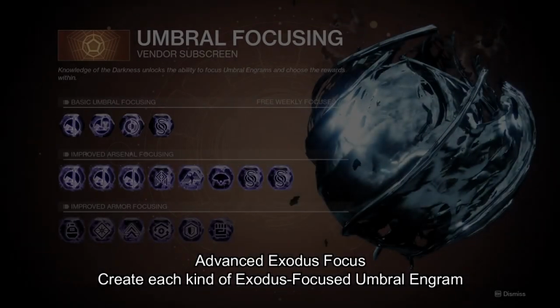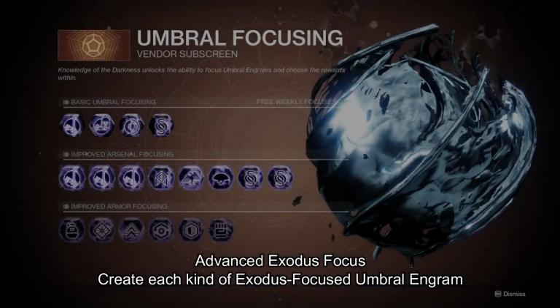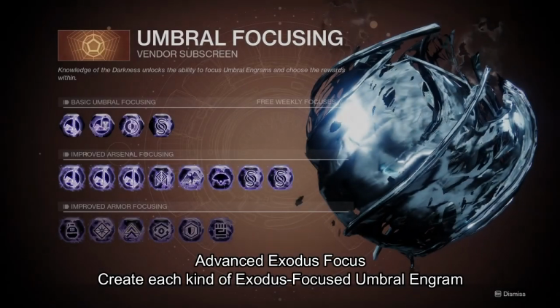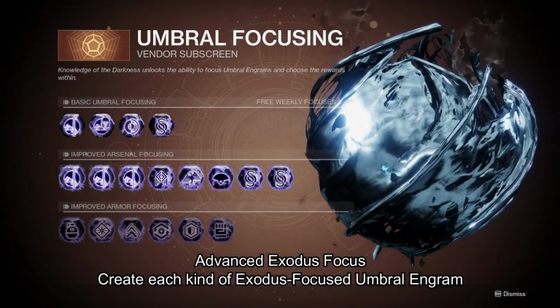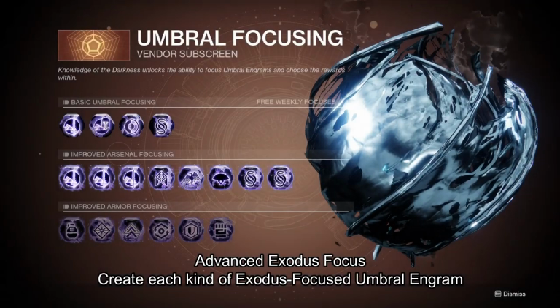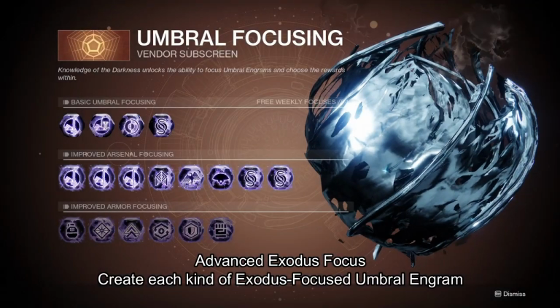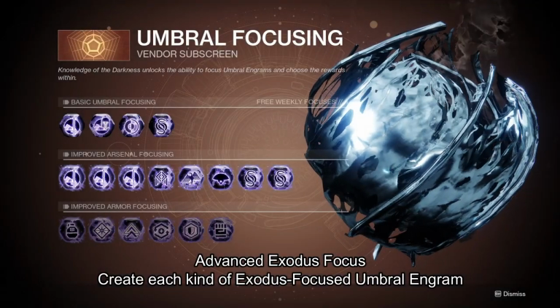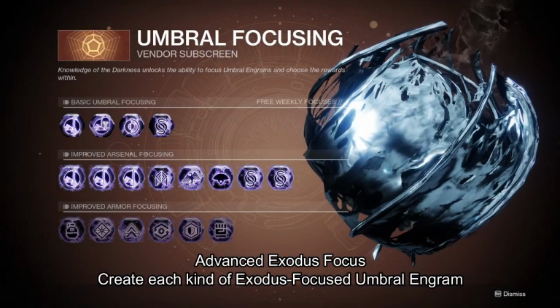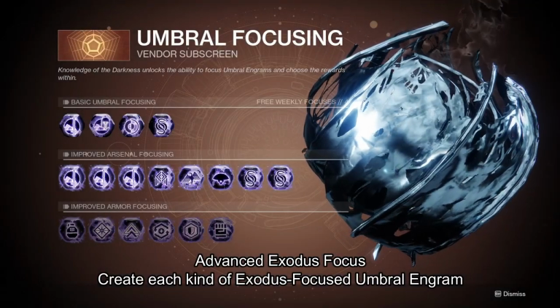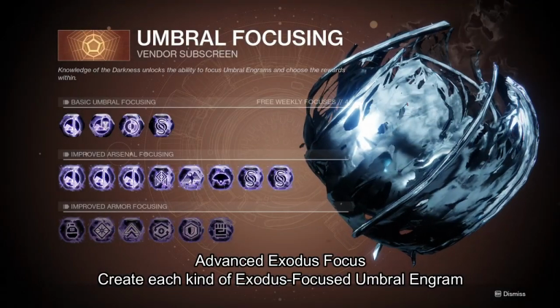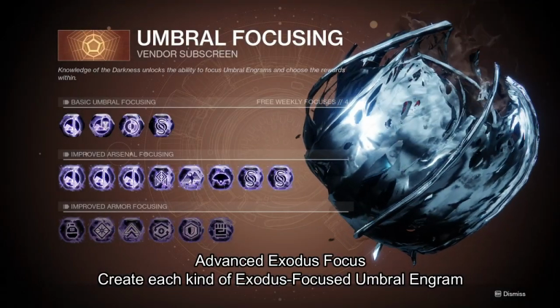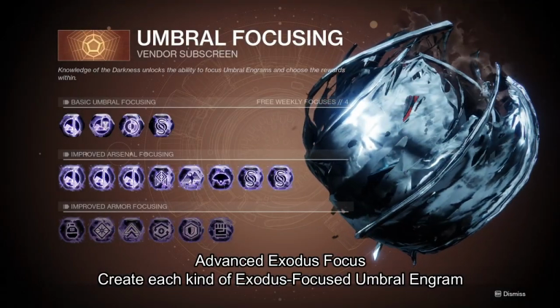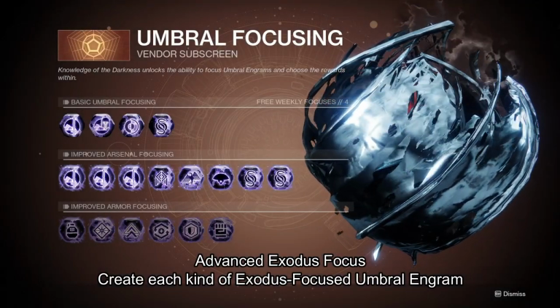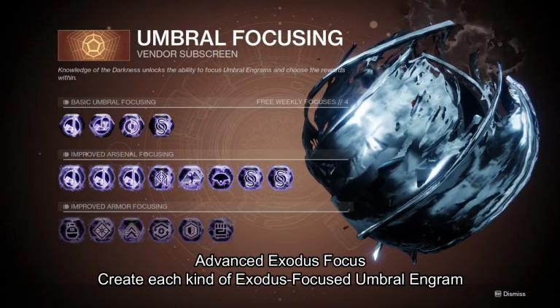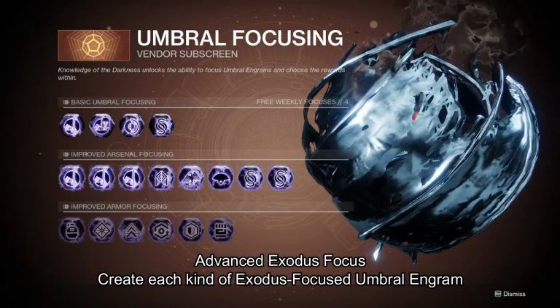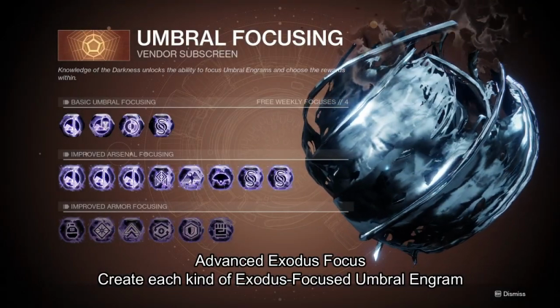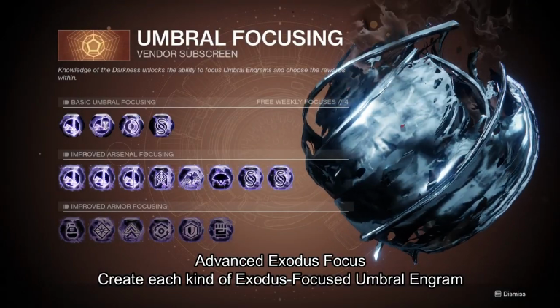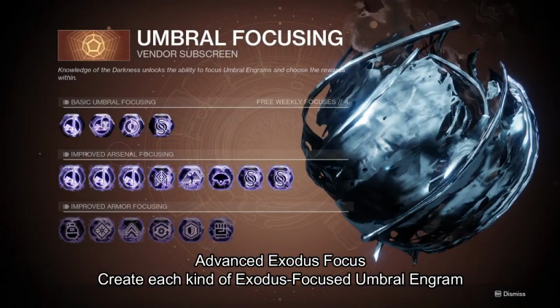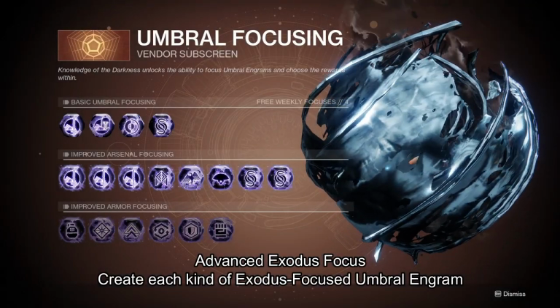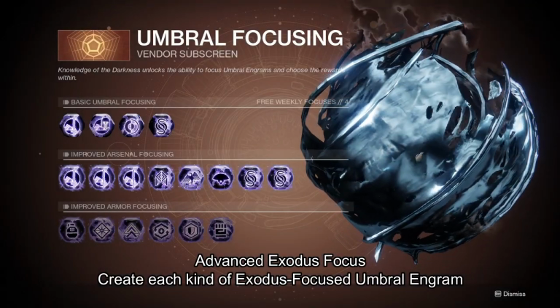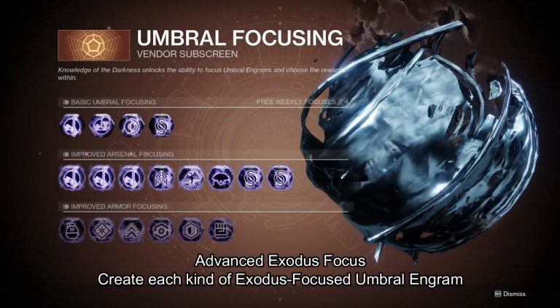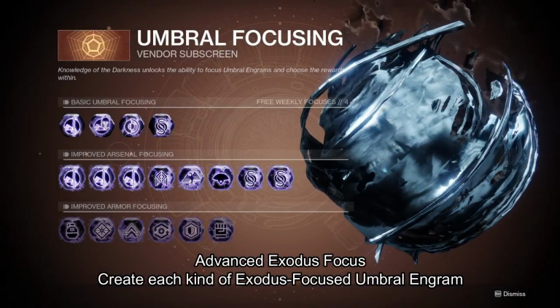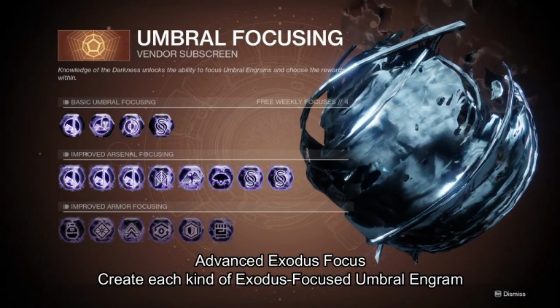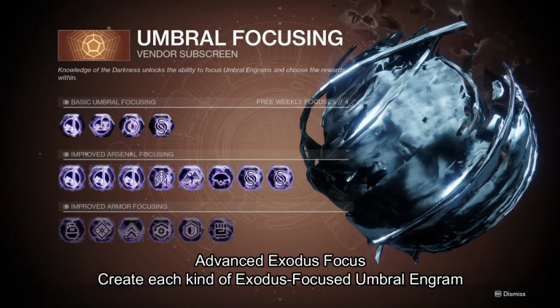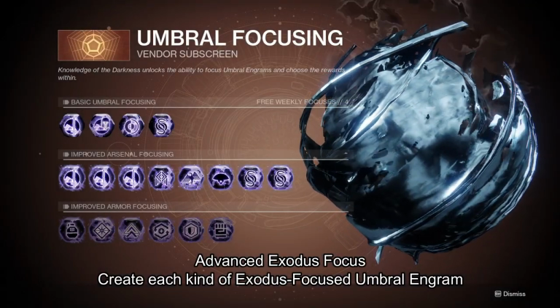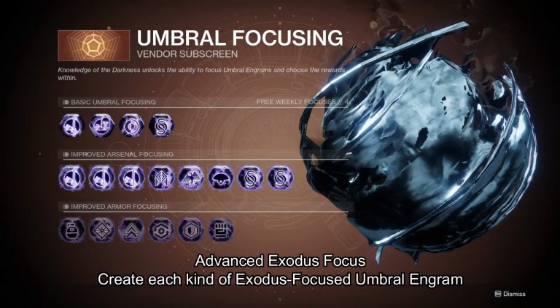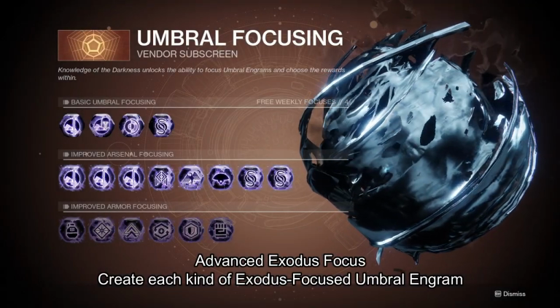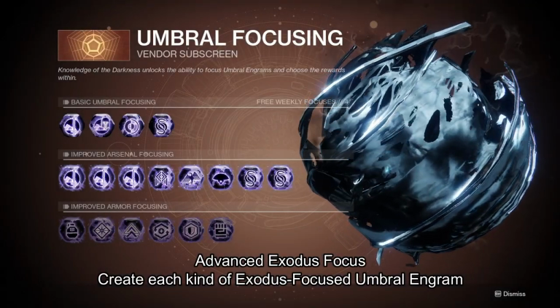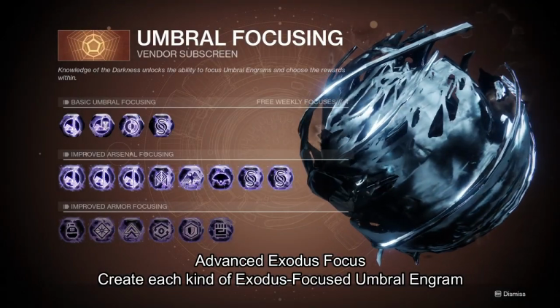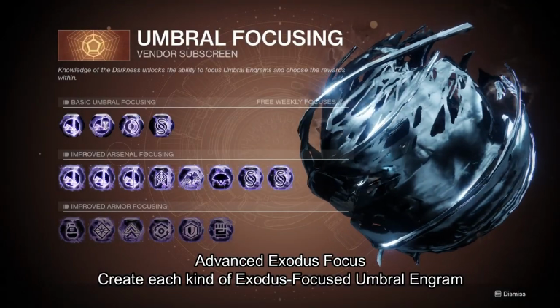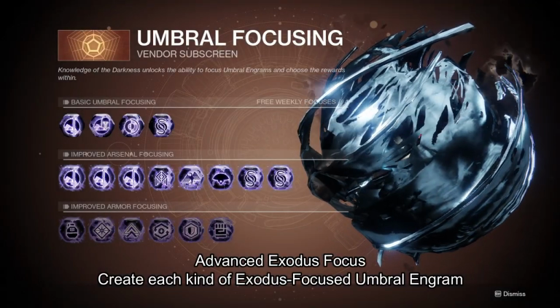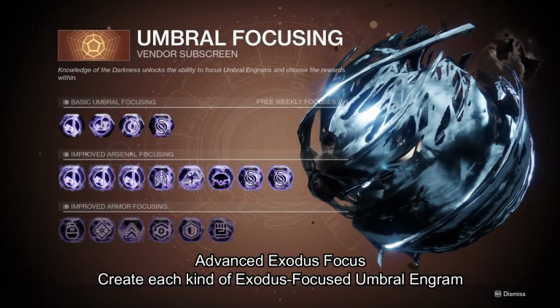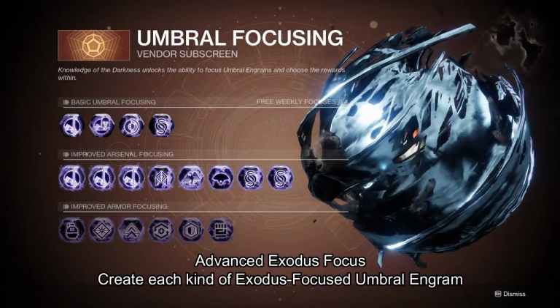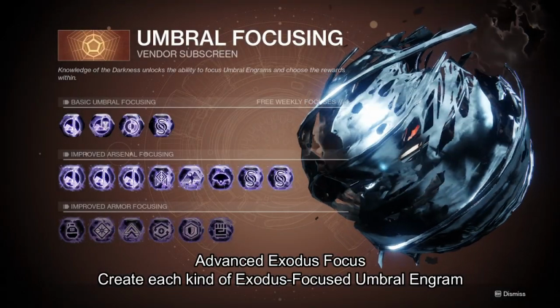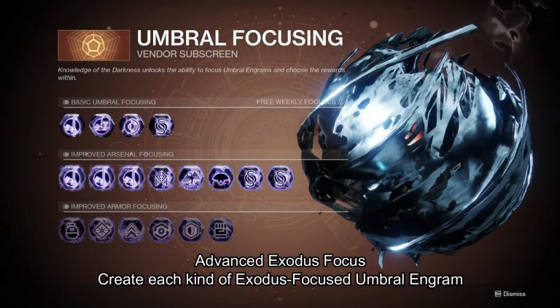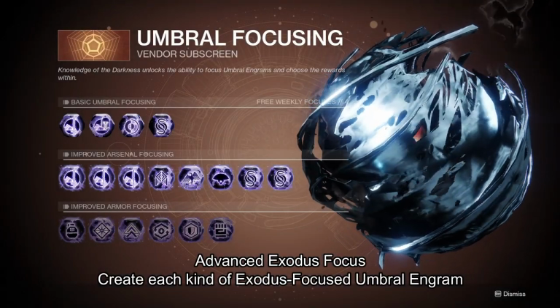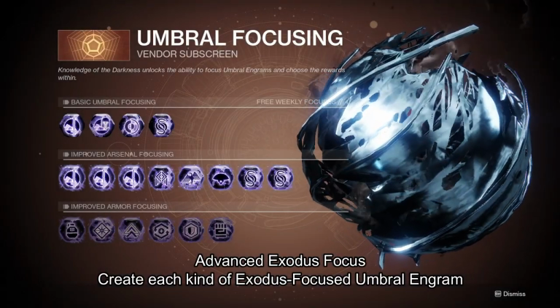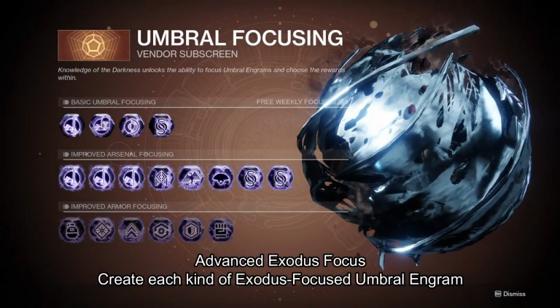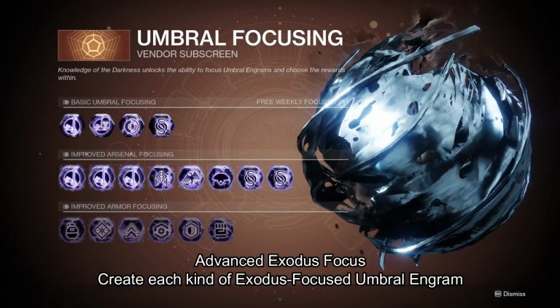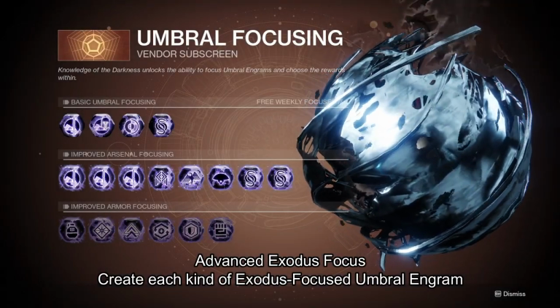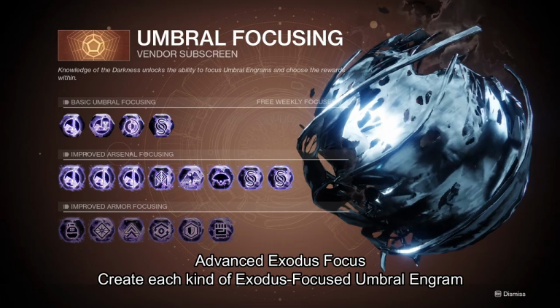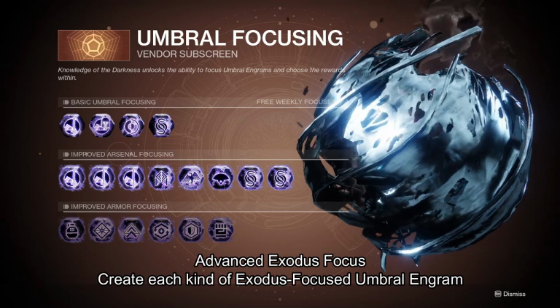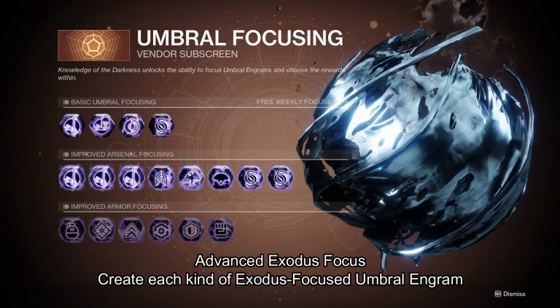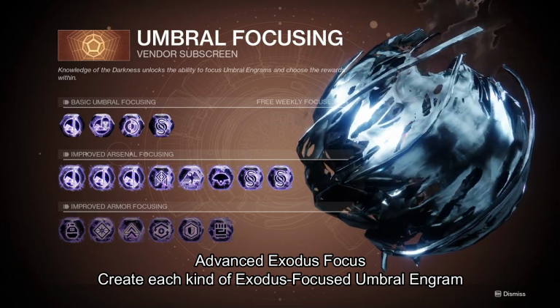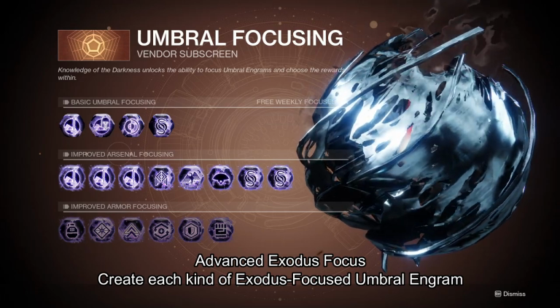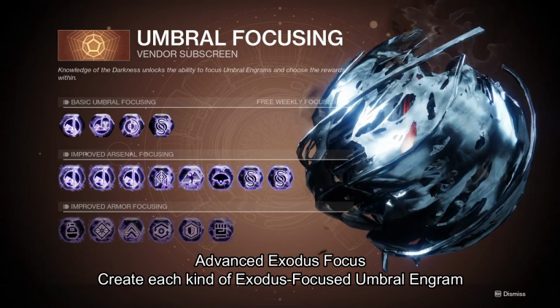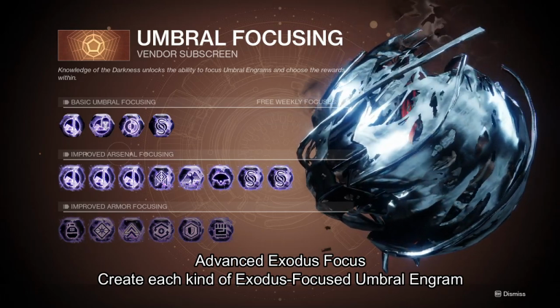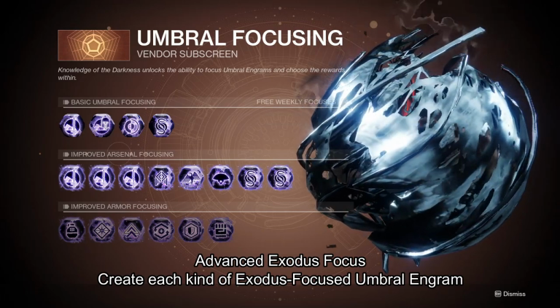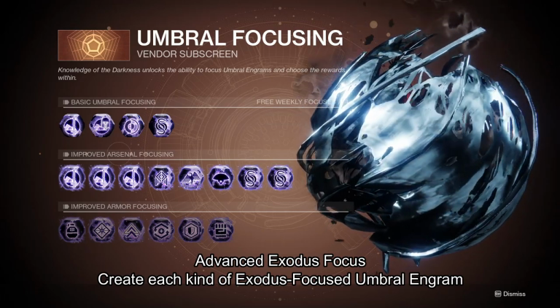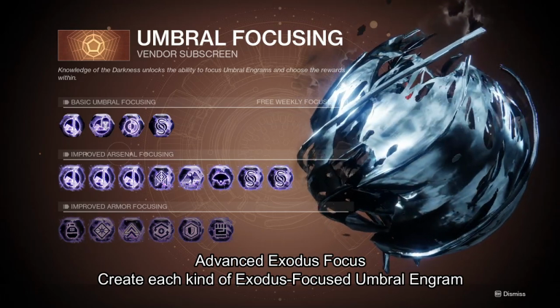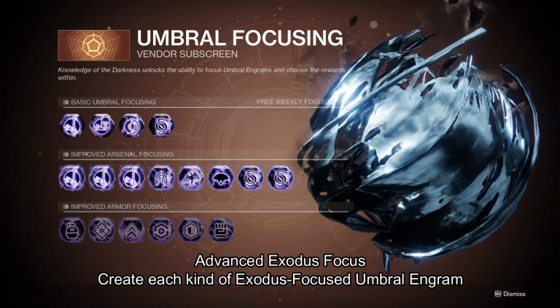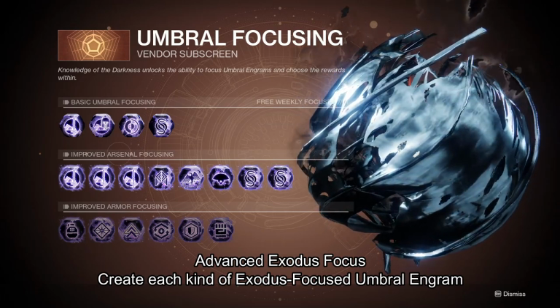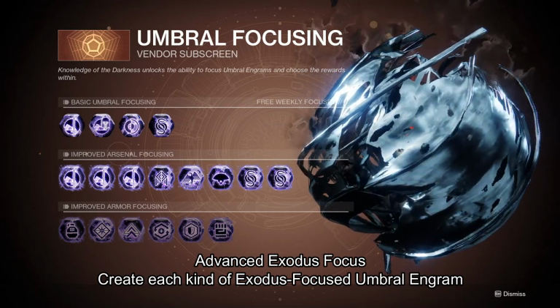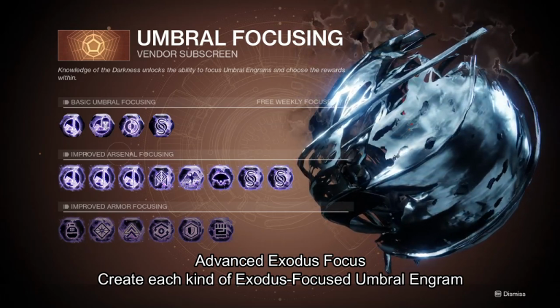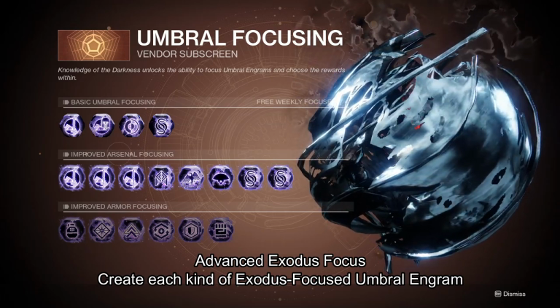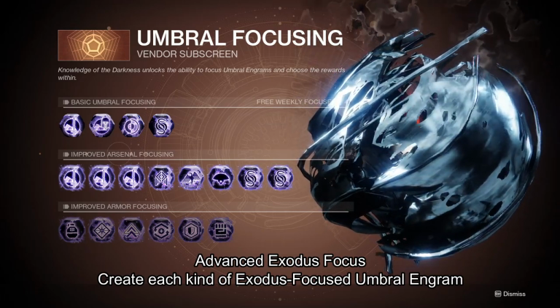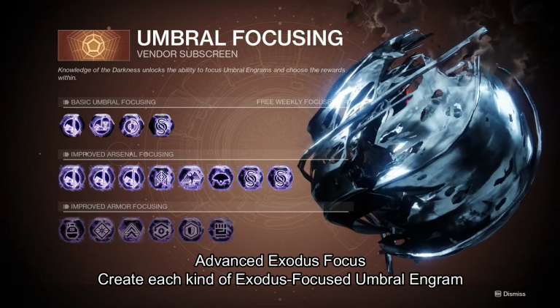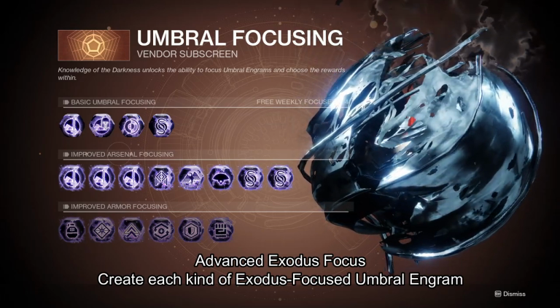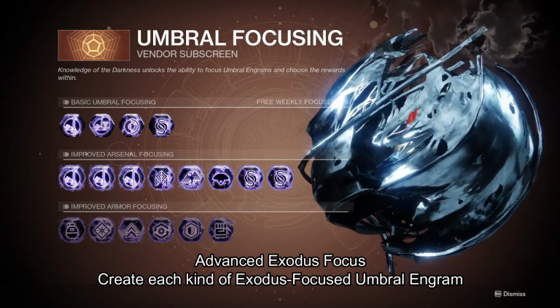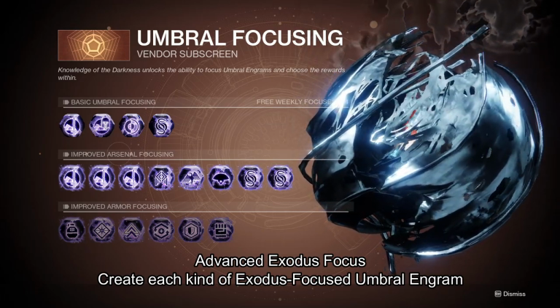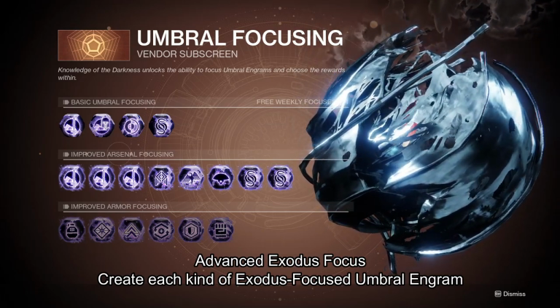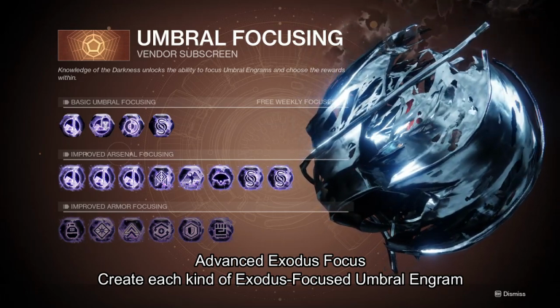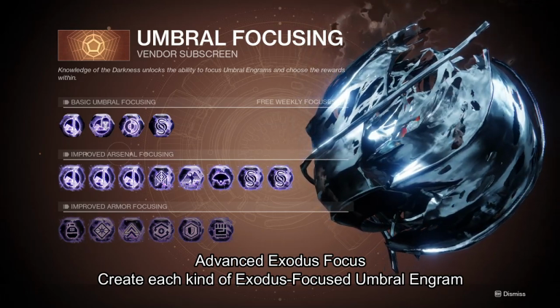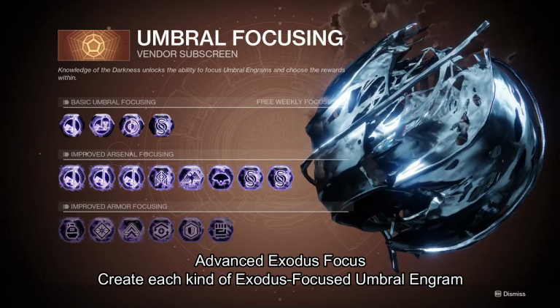The fifth Triumph, Advanced Exodus Focus, is to create each kind of Exodus Focused Umbral Engrams. This is not obtainable at the moment.